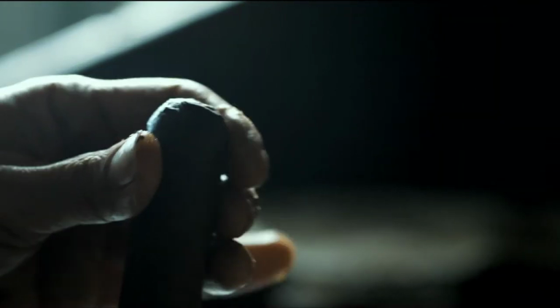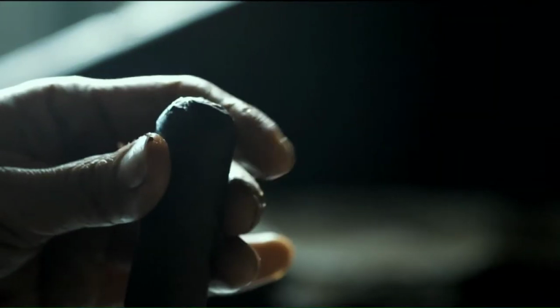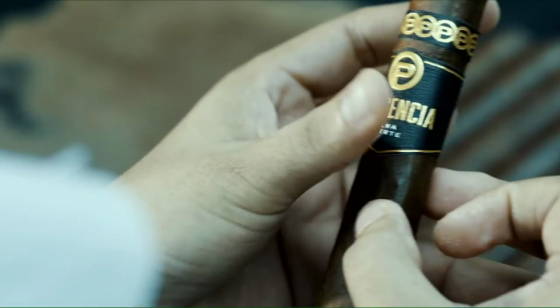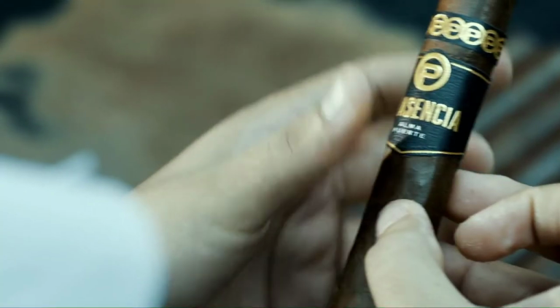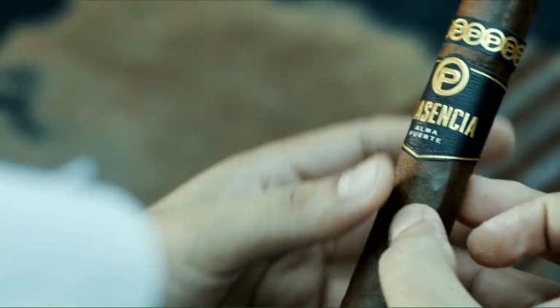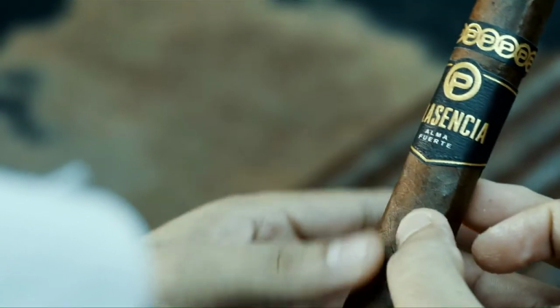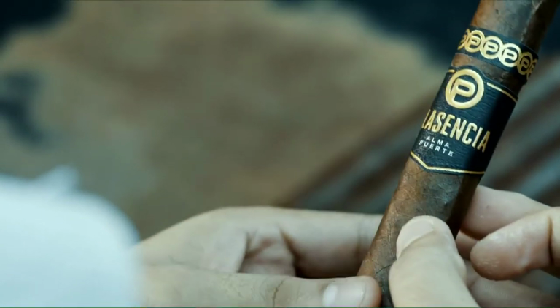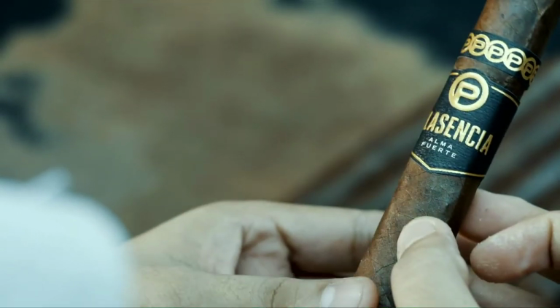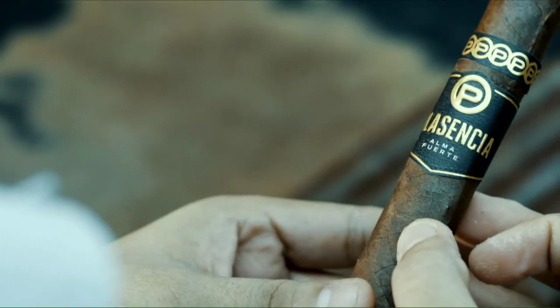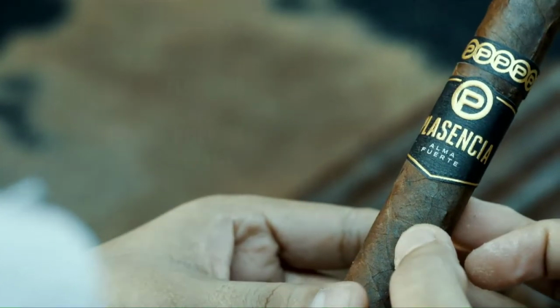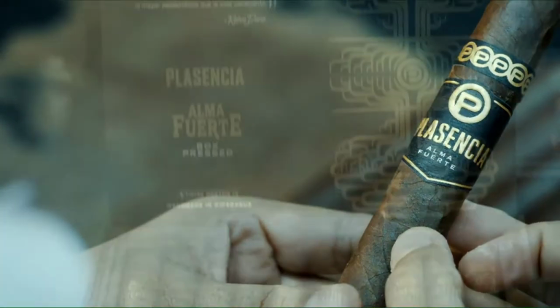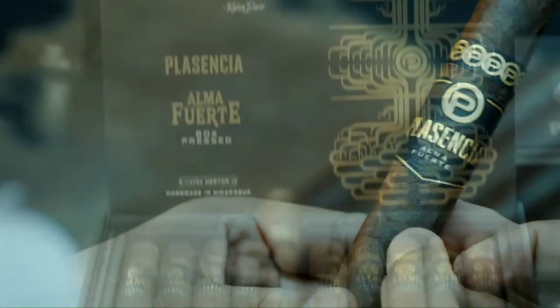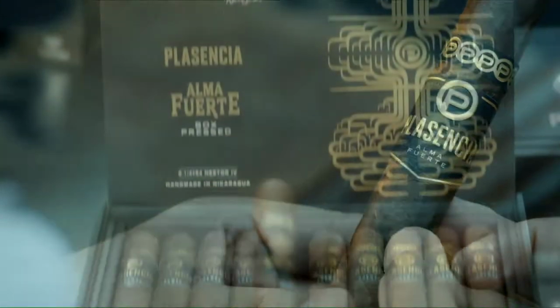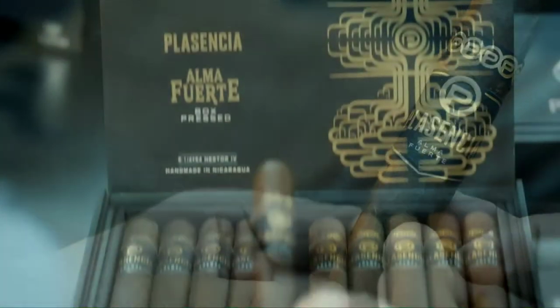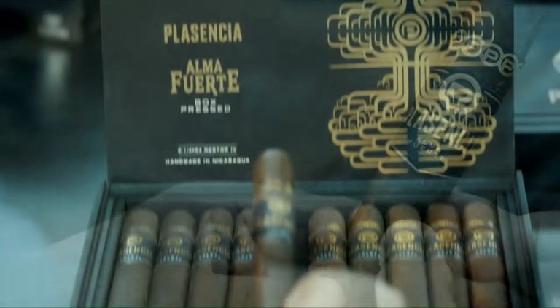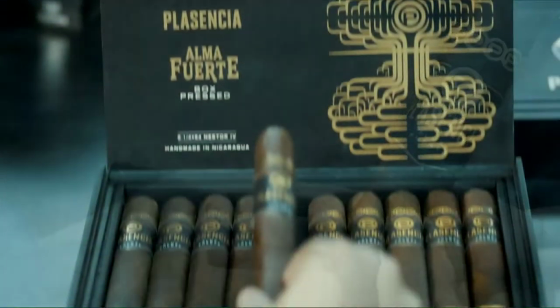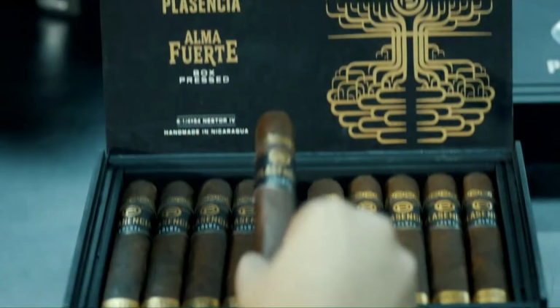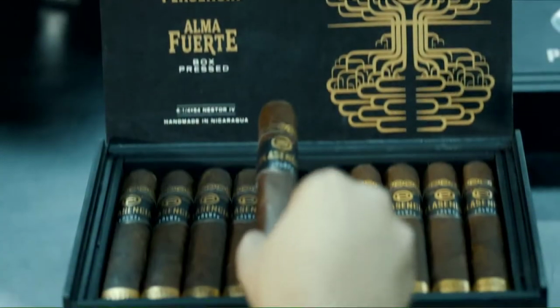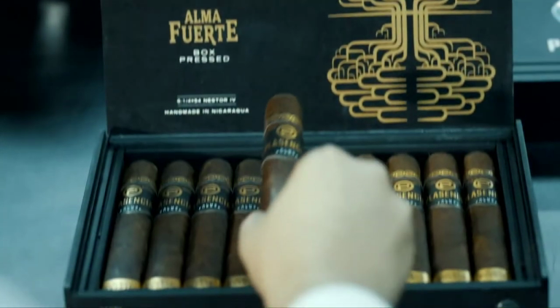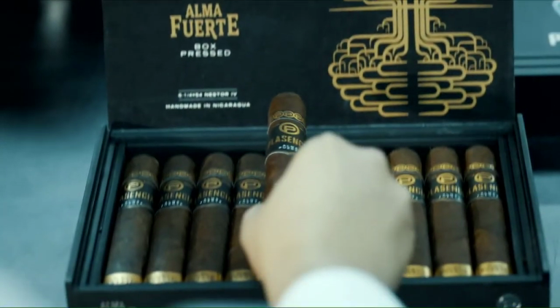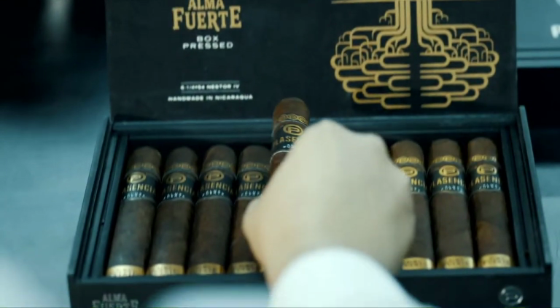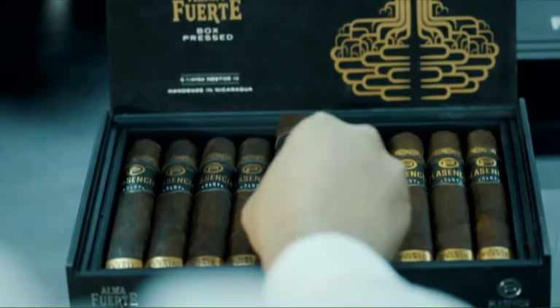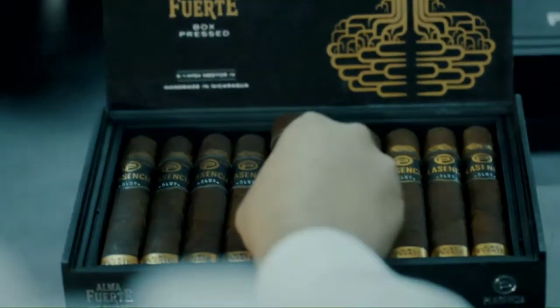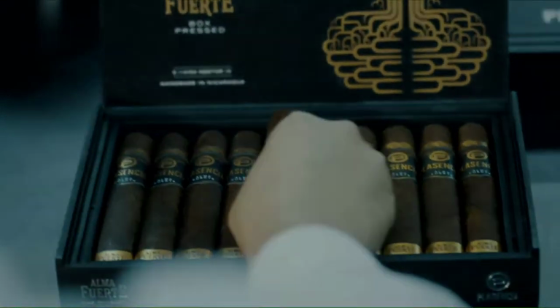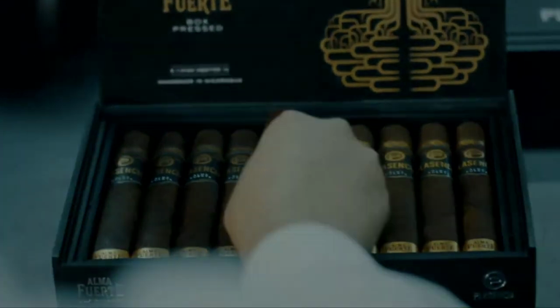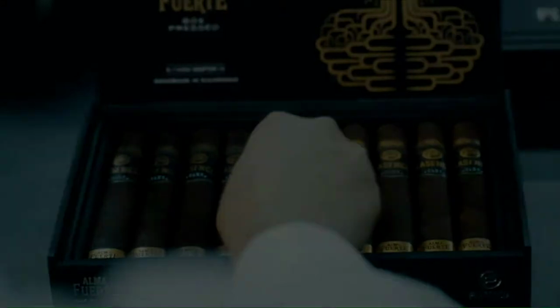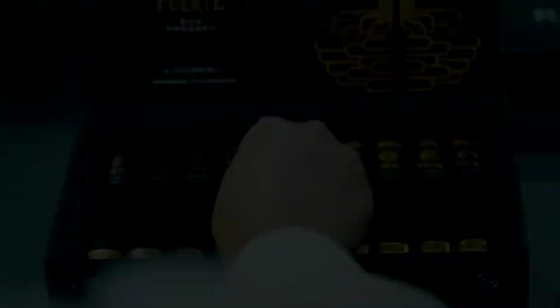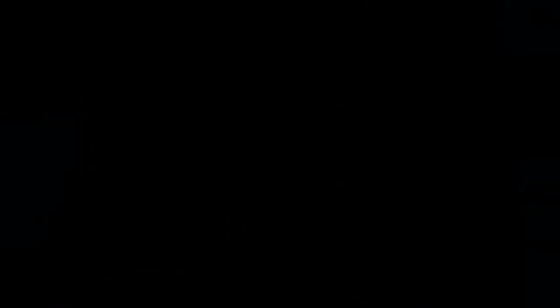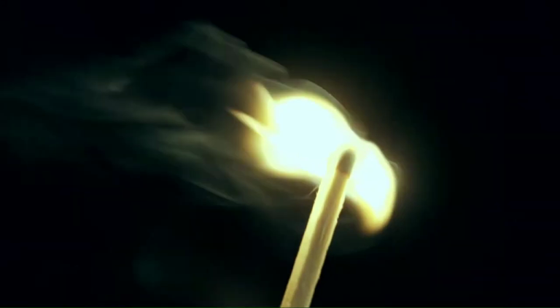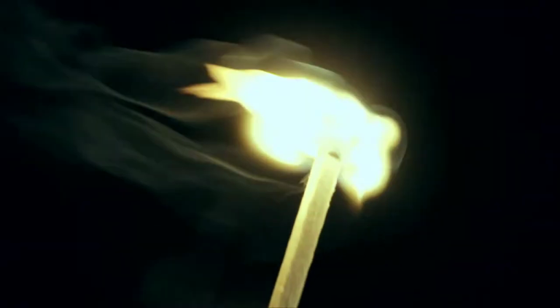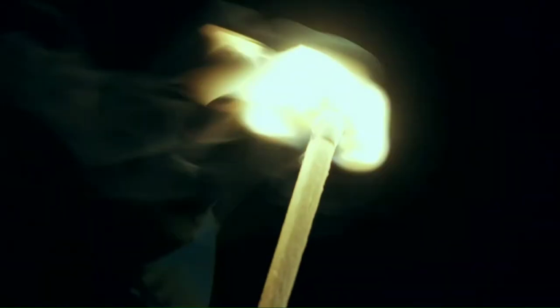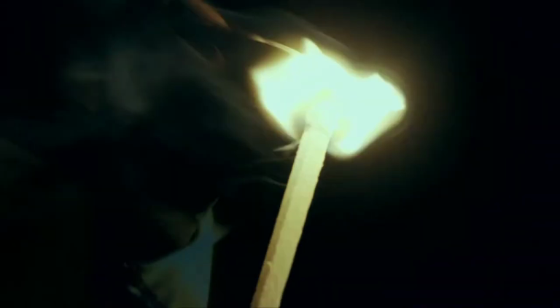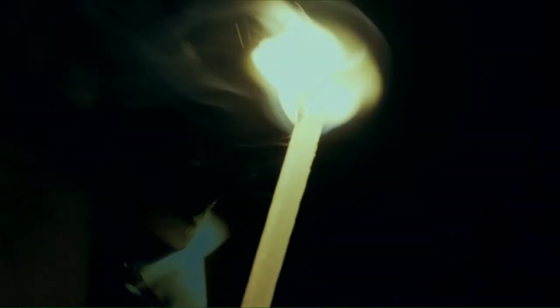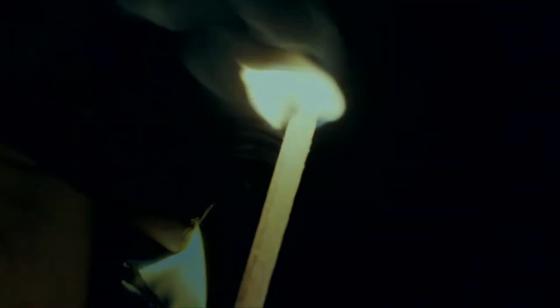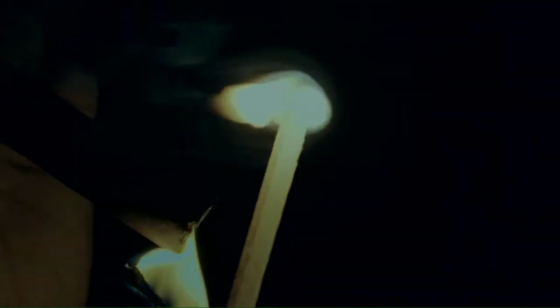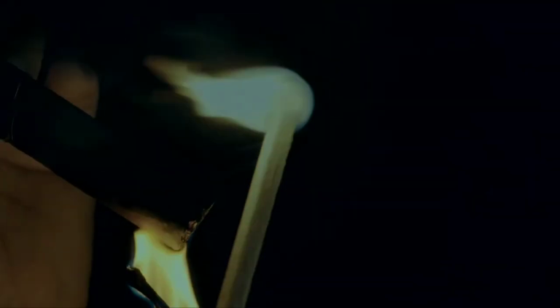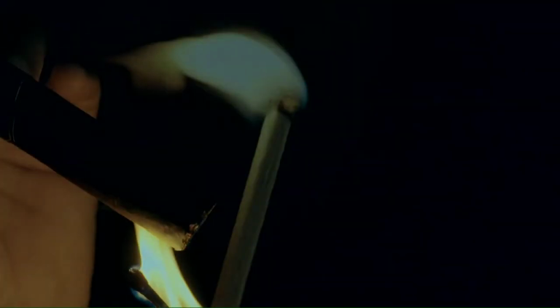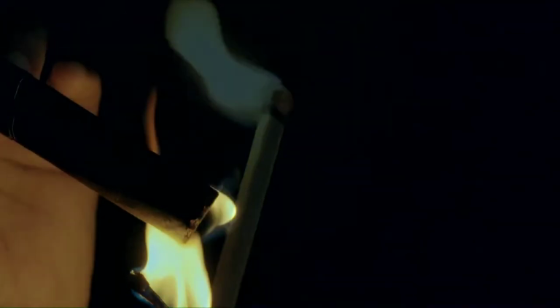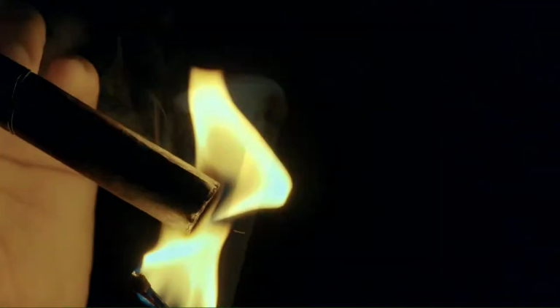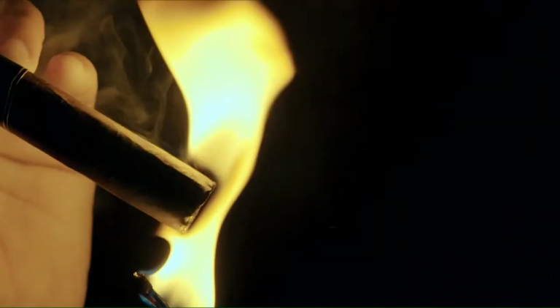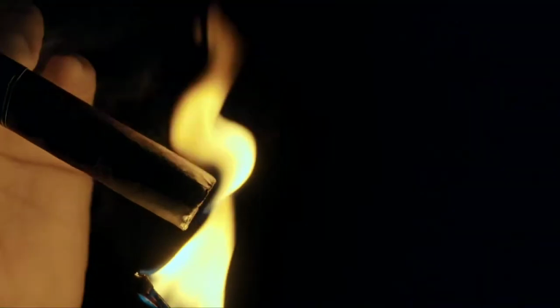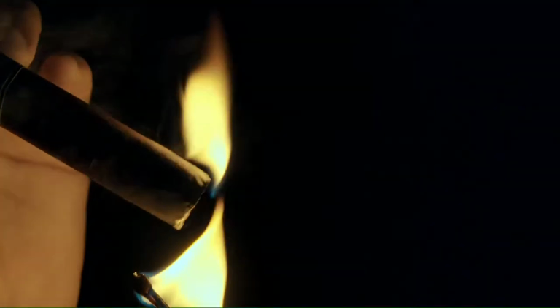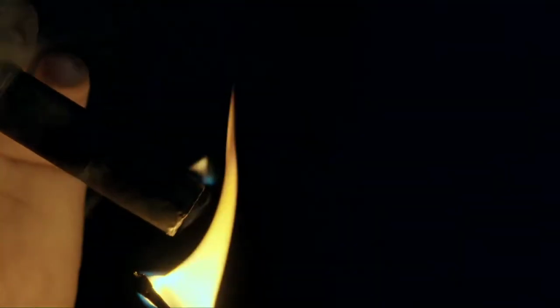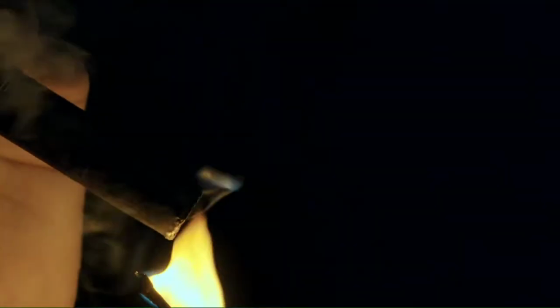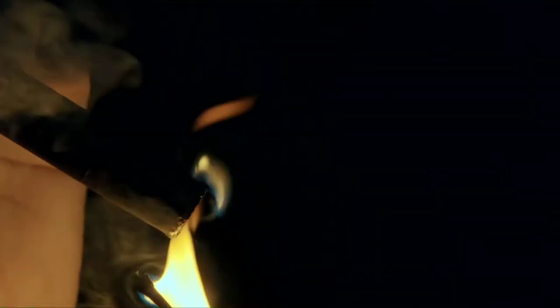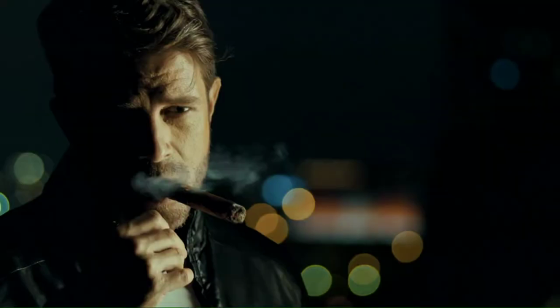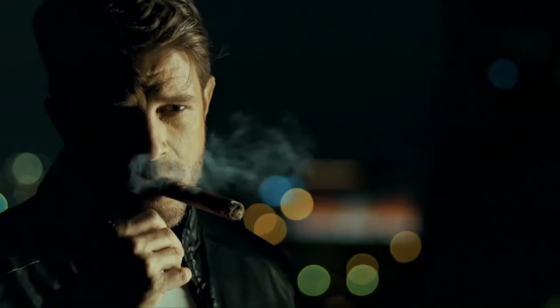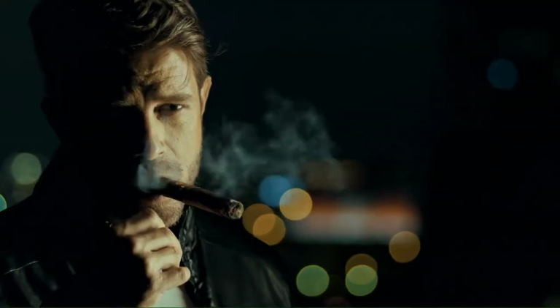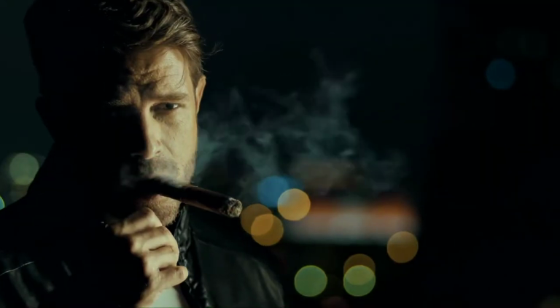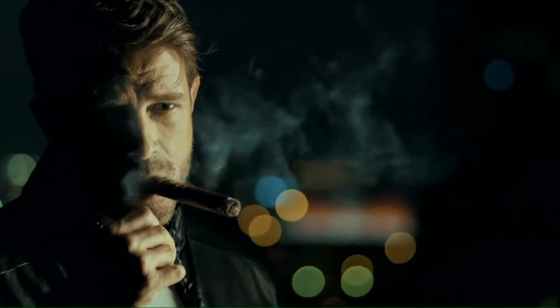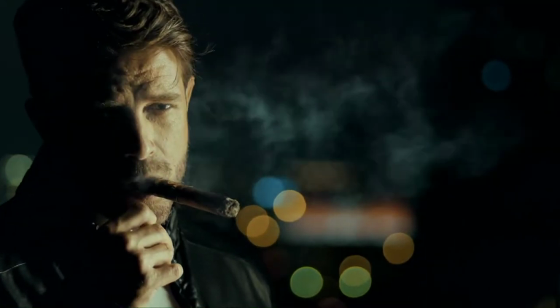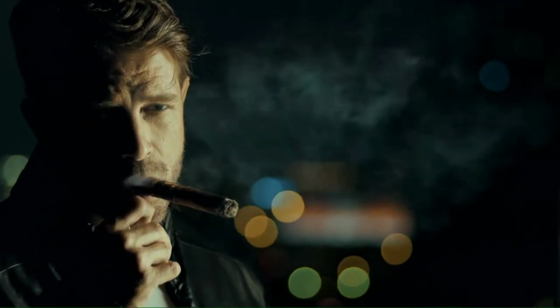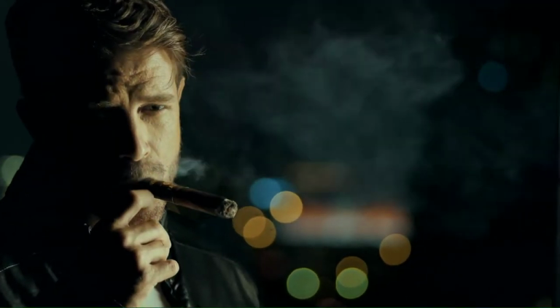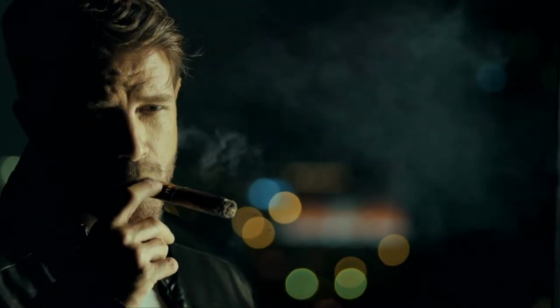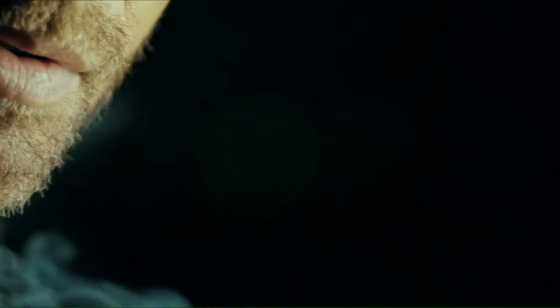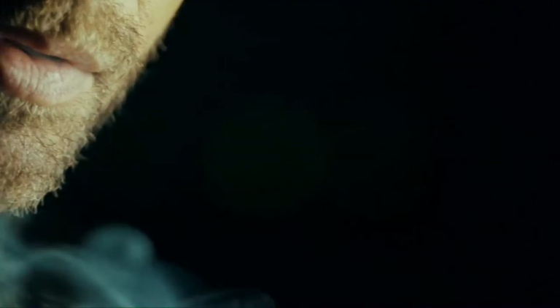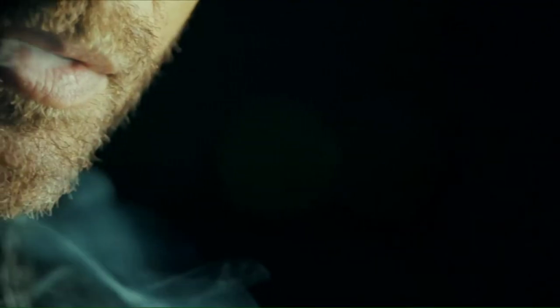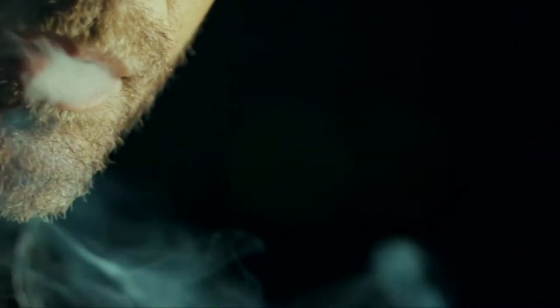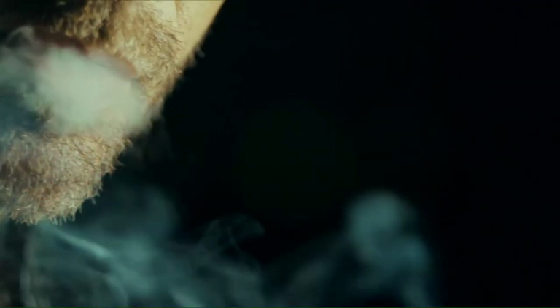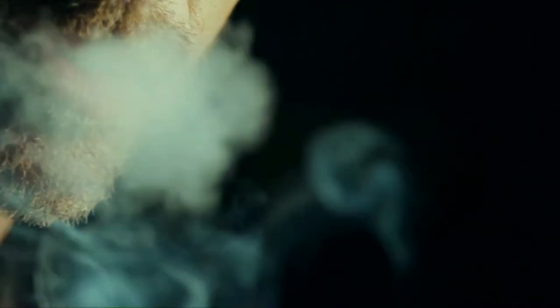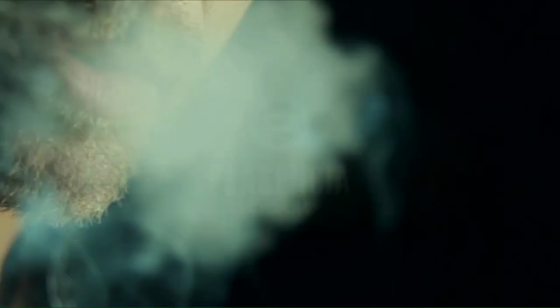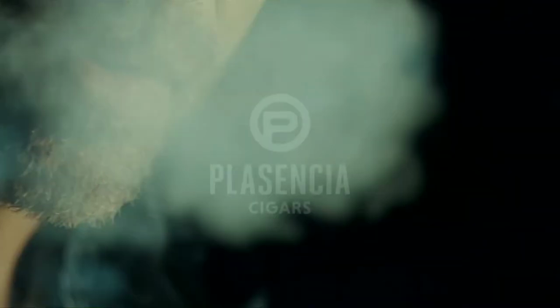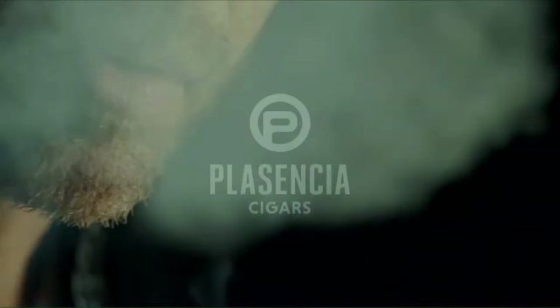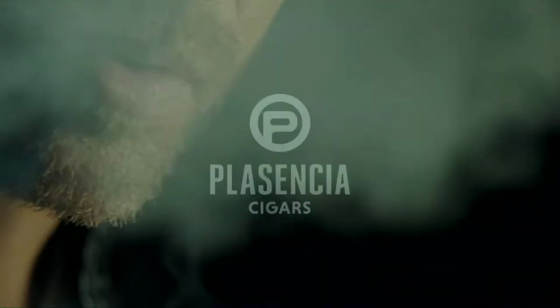Plasencia cigars, perfected for more than 150 years. Yours to enjoy now.